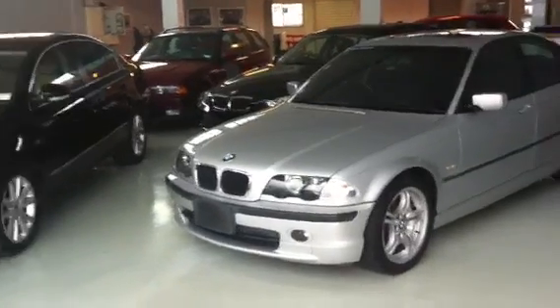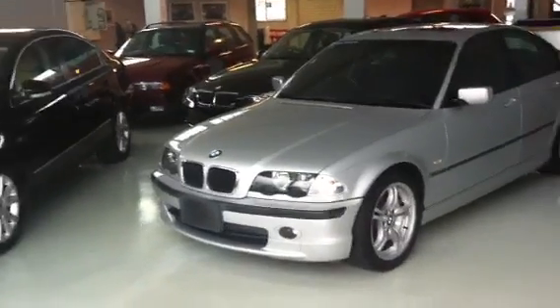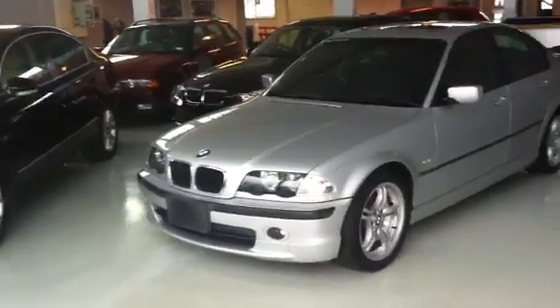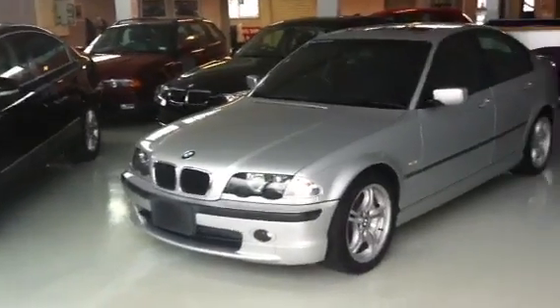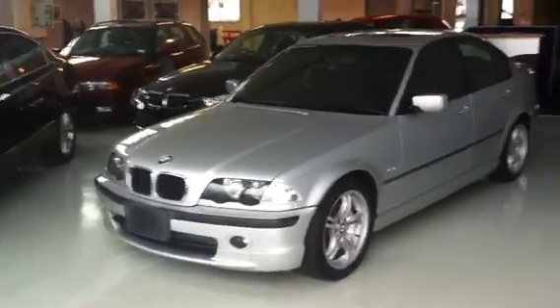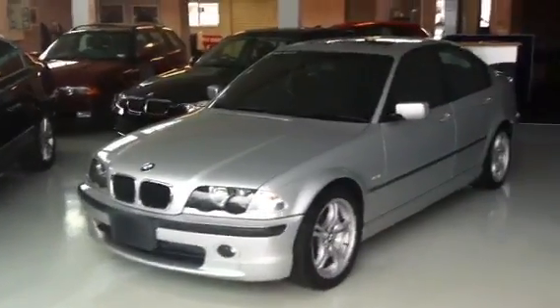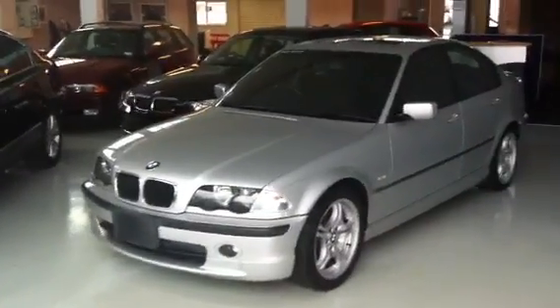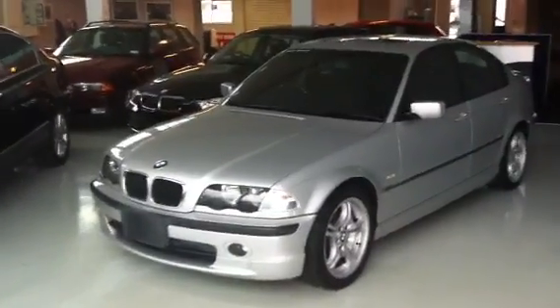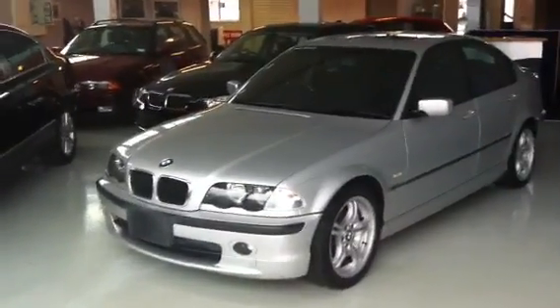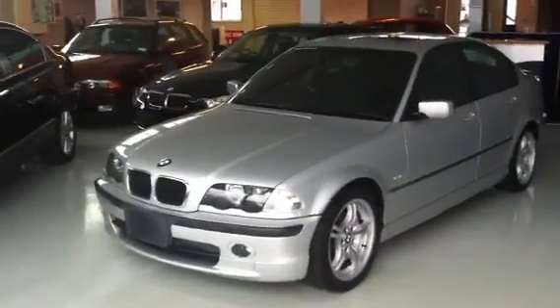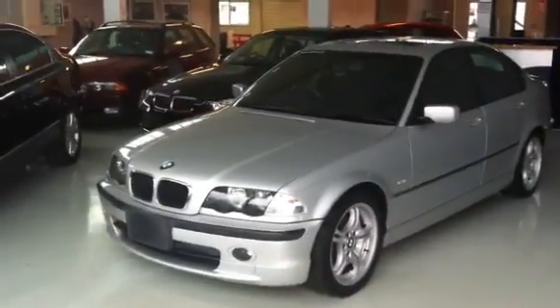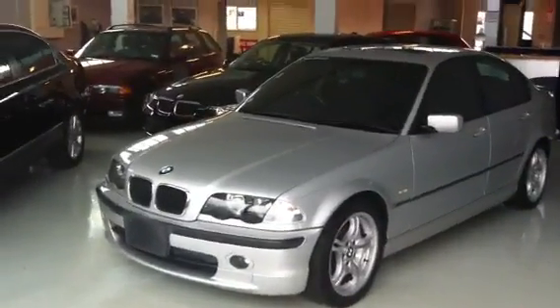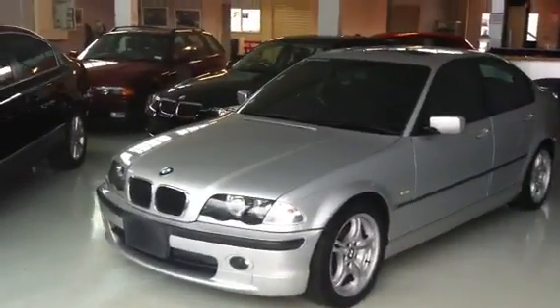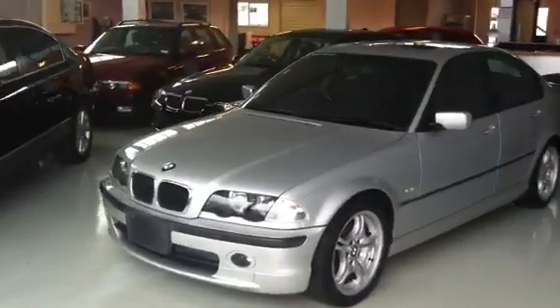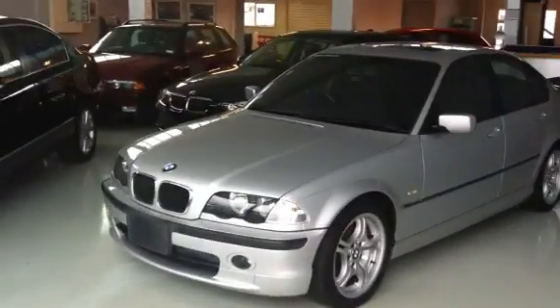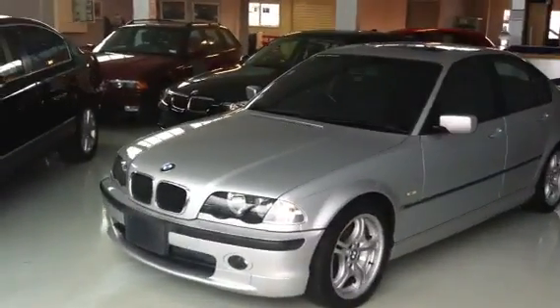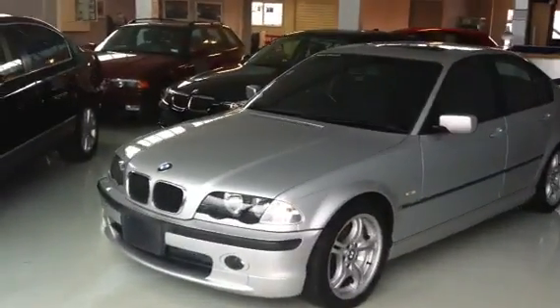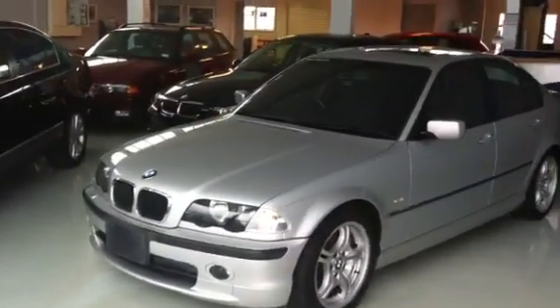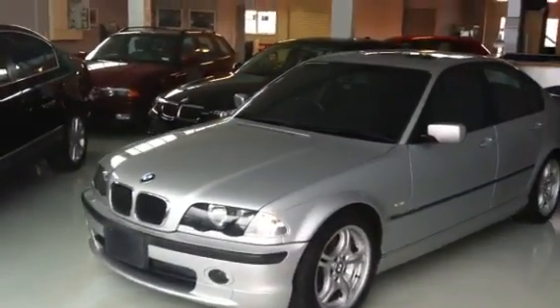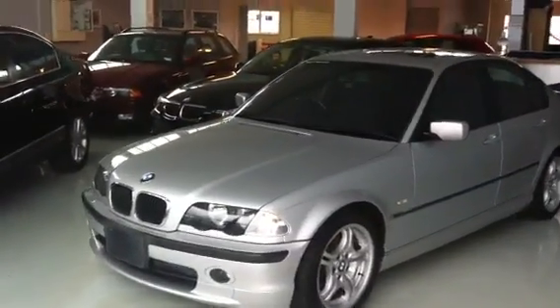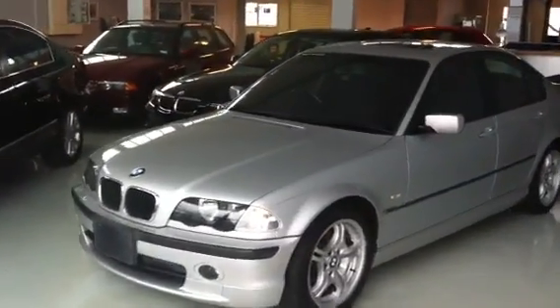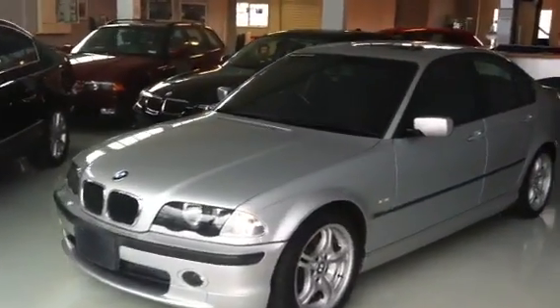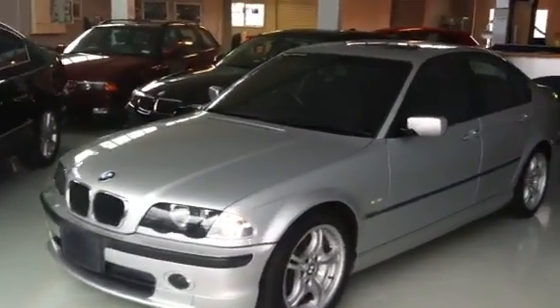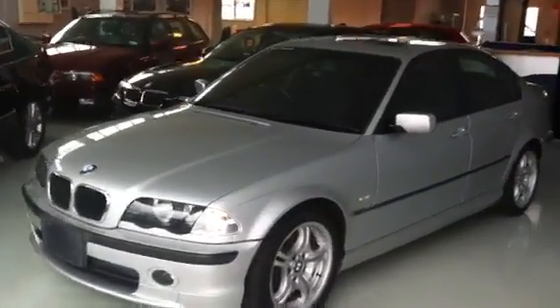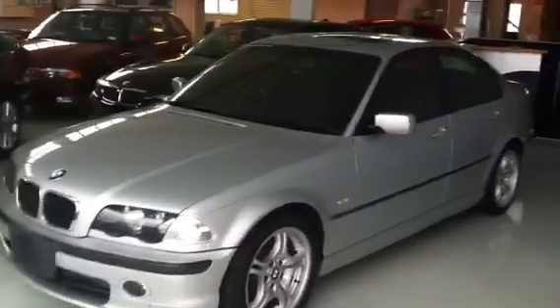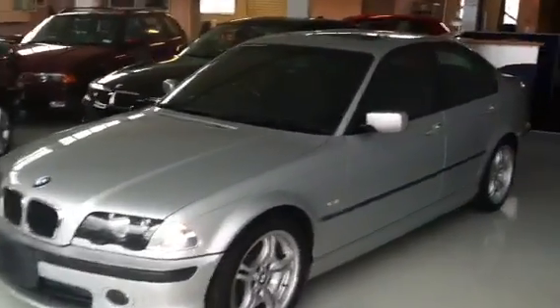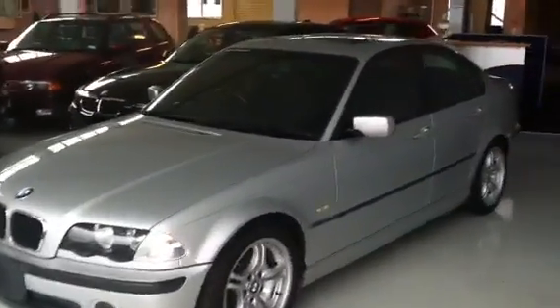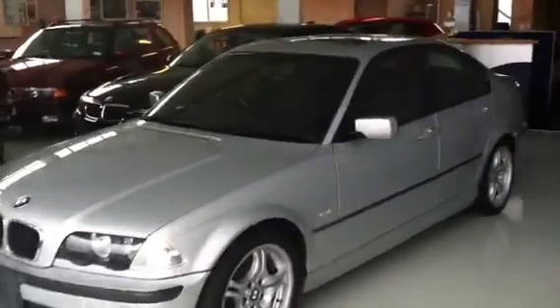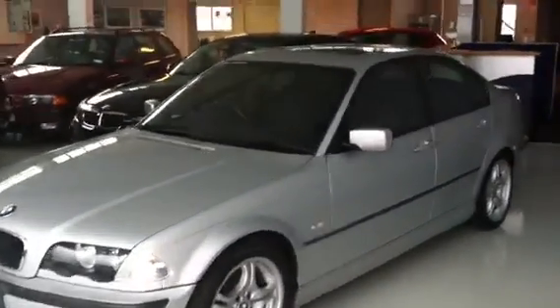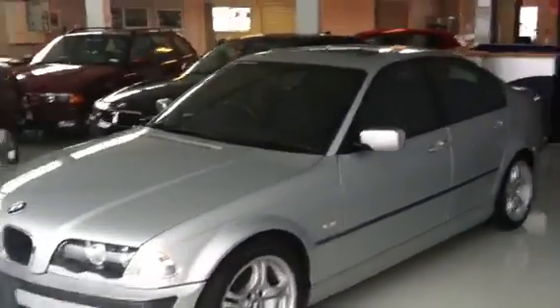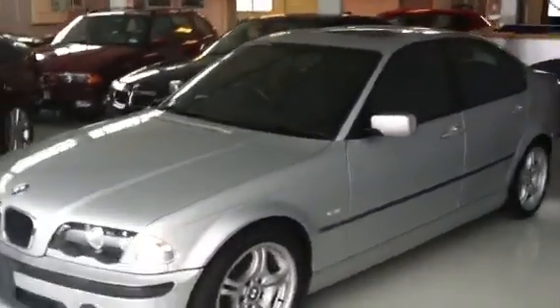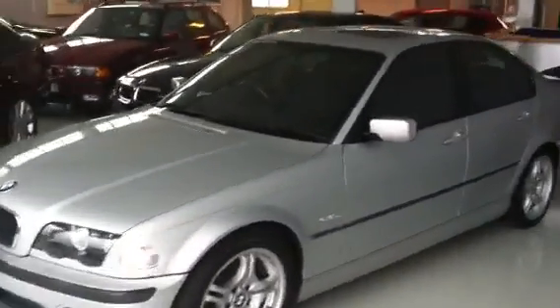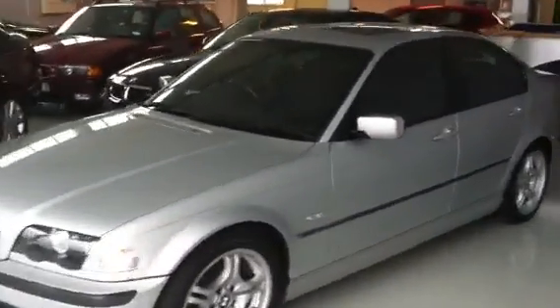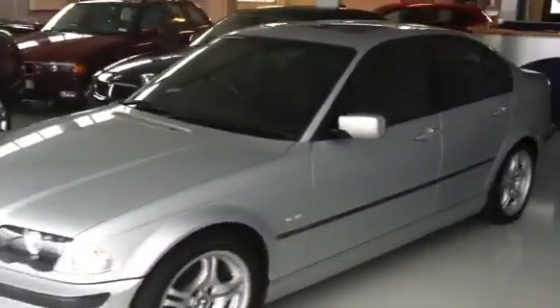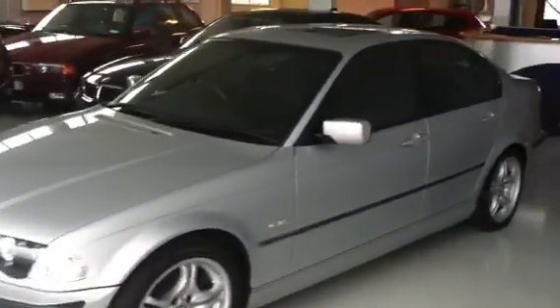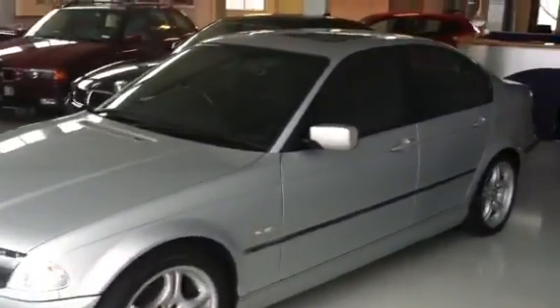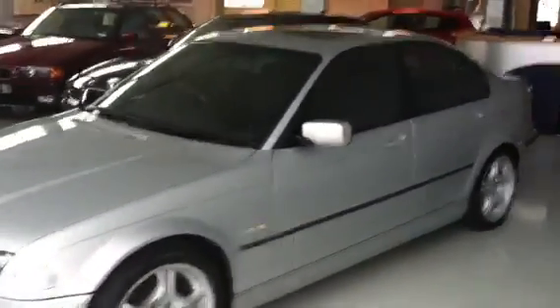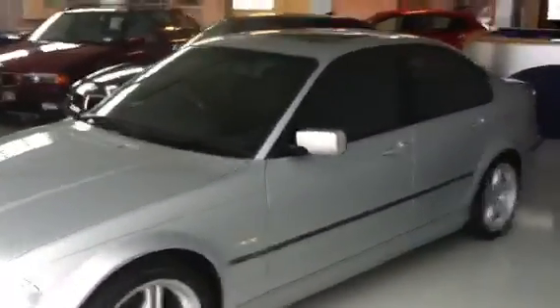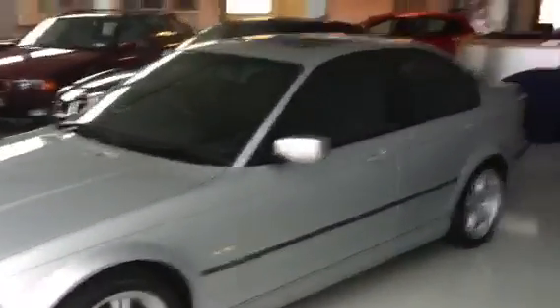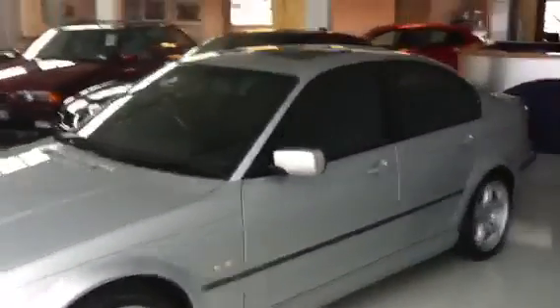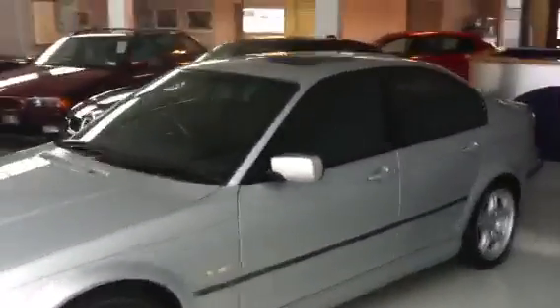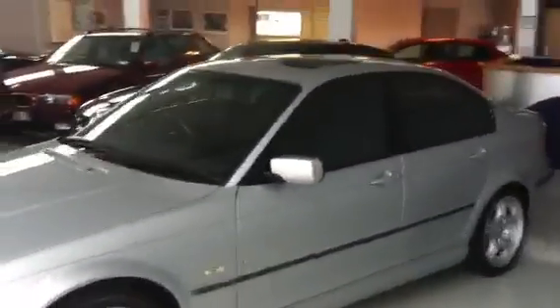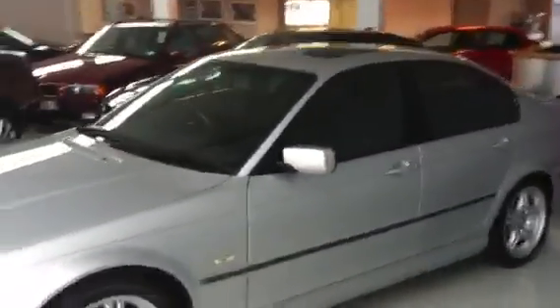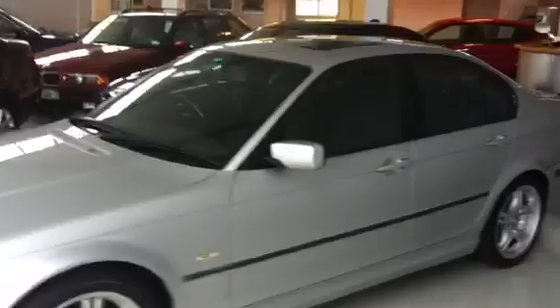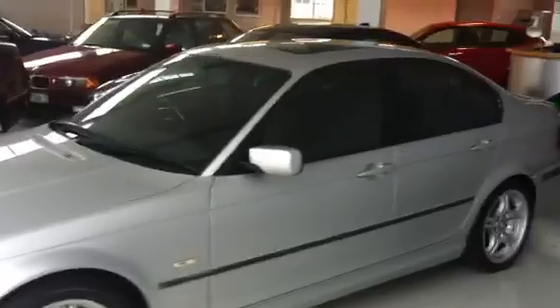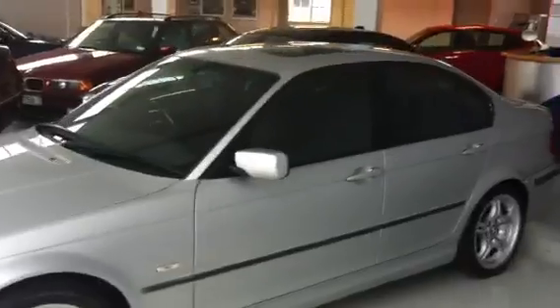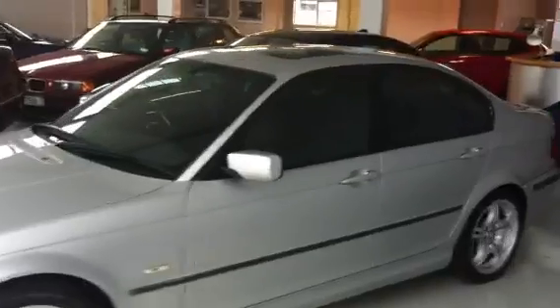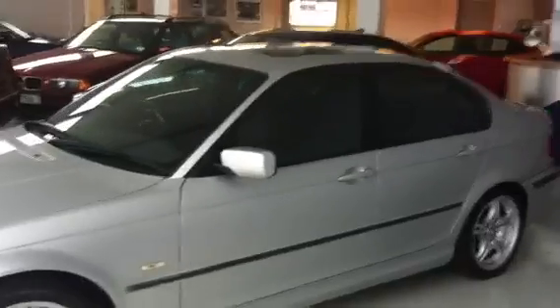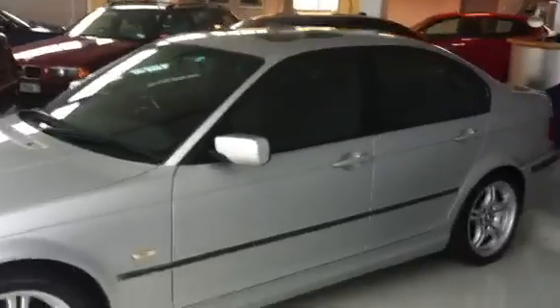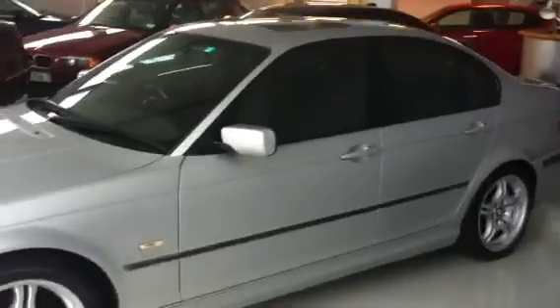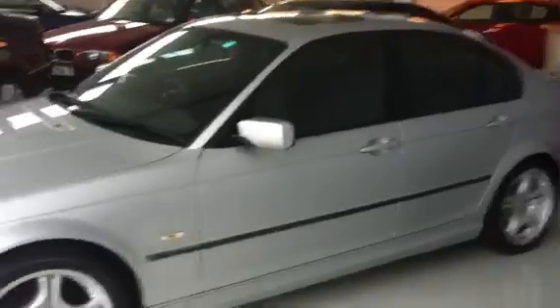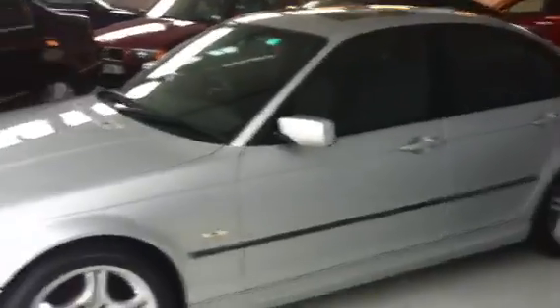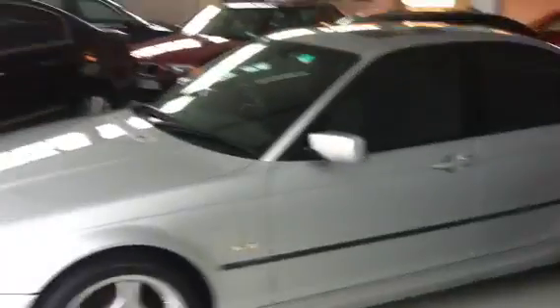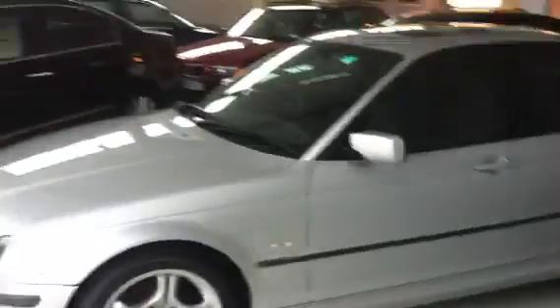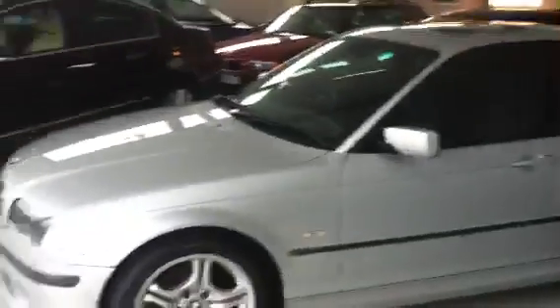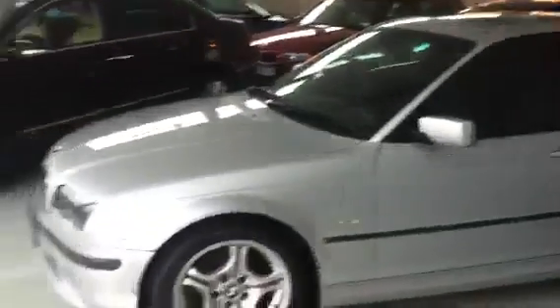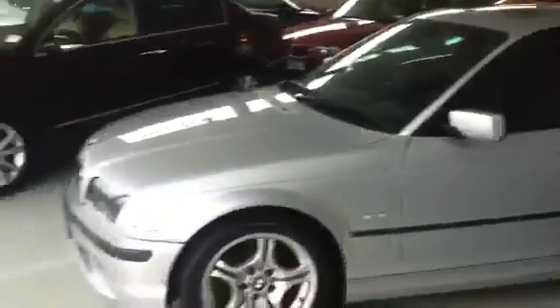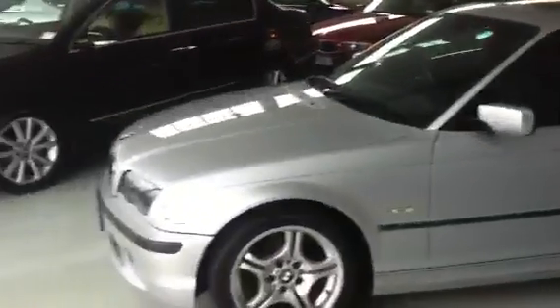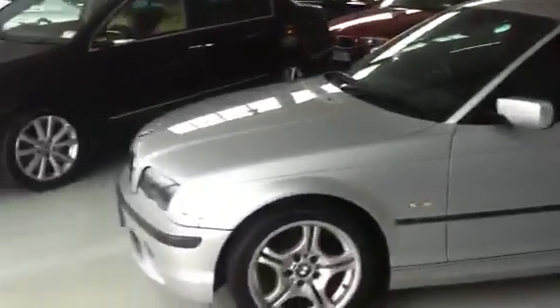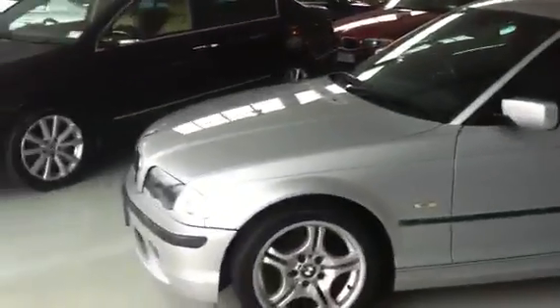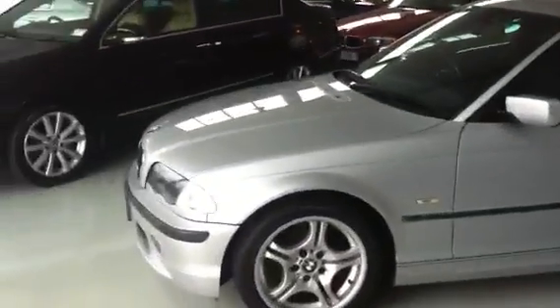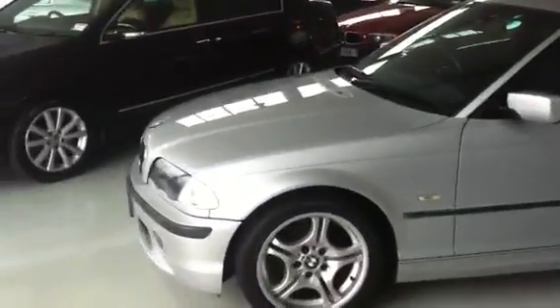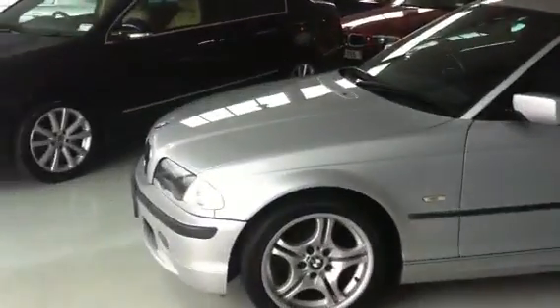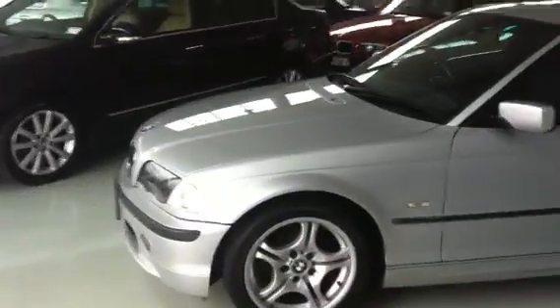We're just going to have a look here. This is a 2001 318 BMW, 318i, 1900cc. This is the M Sport.